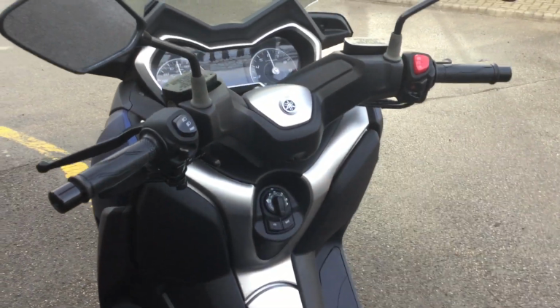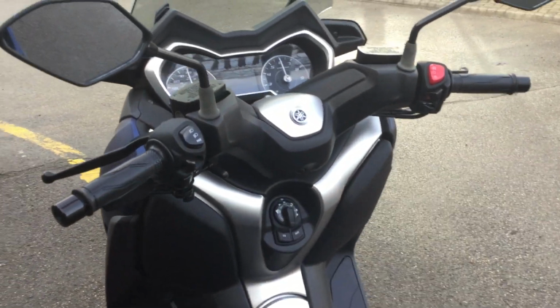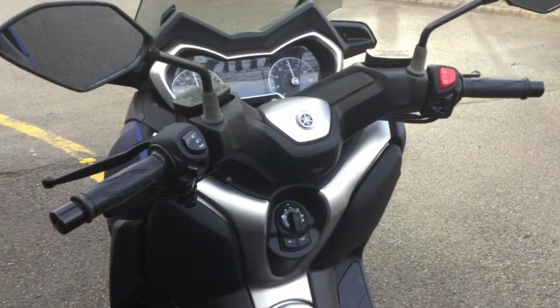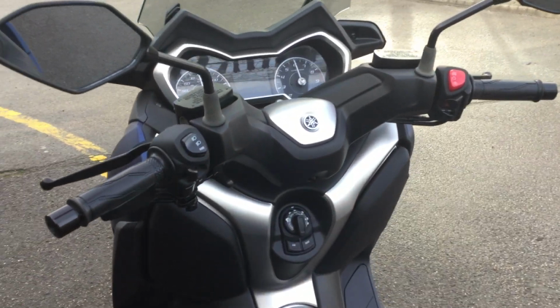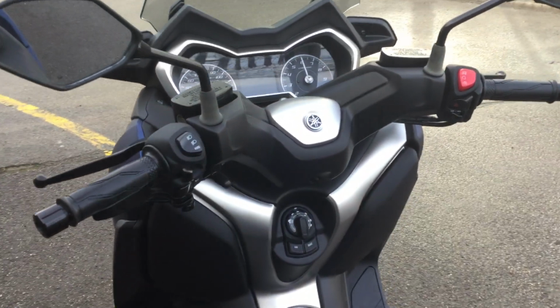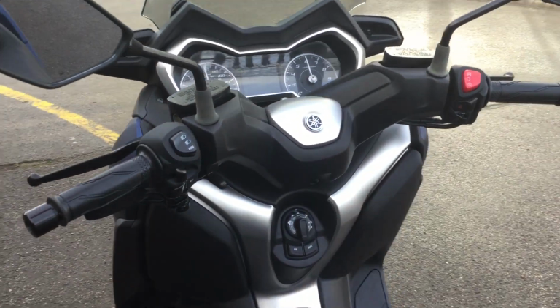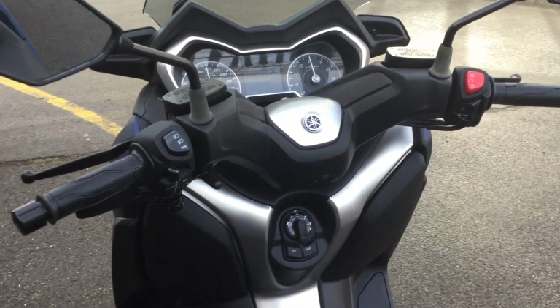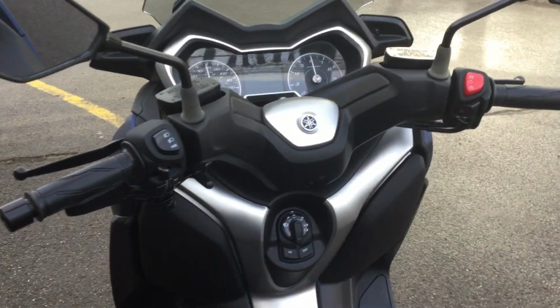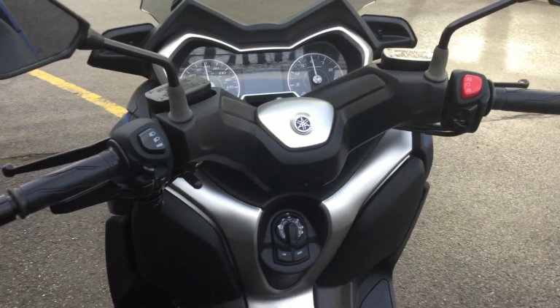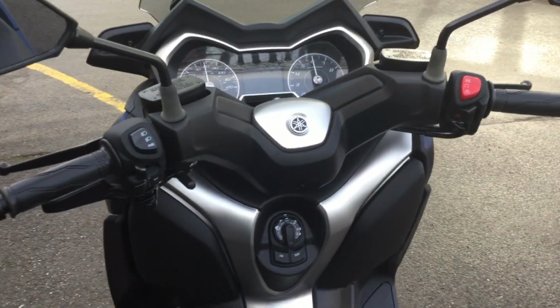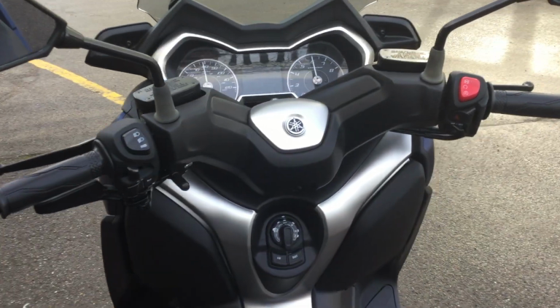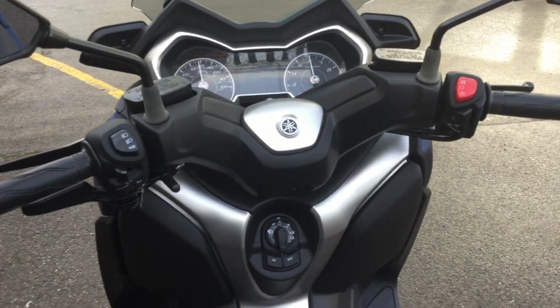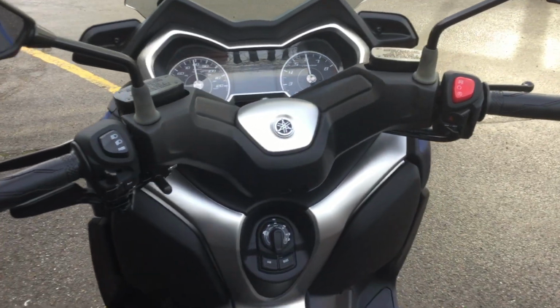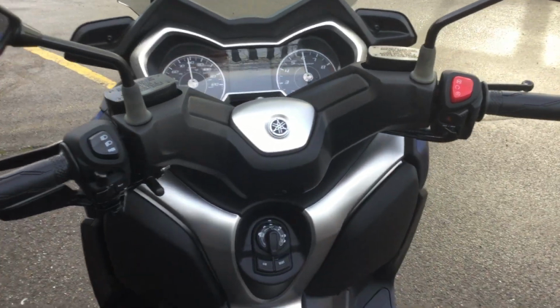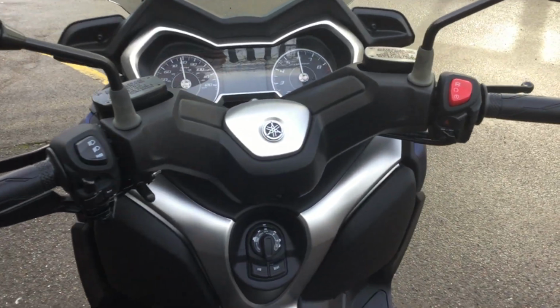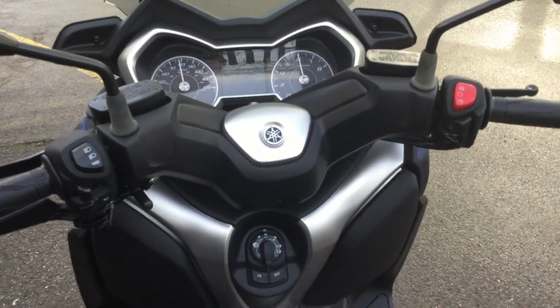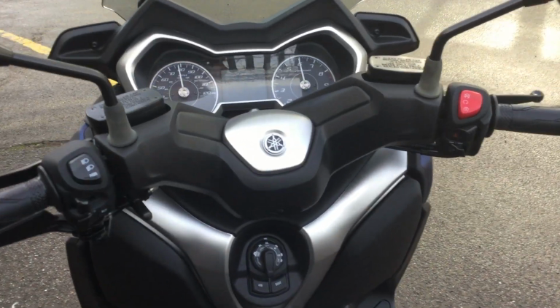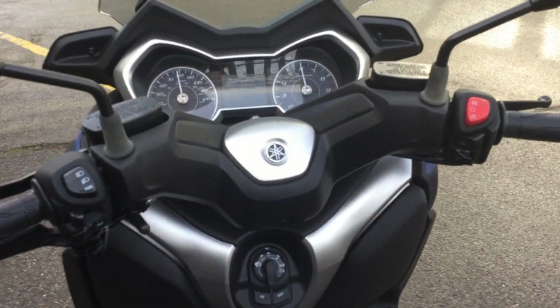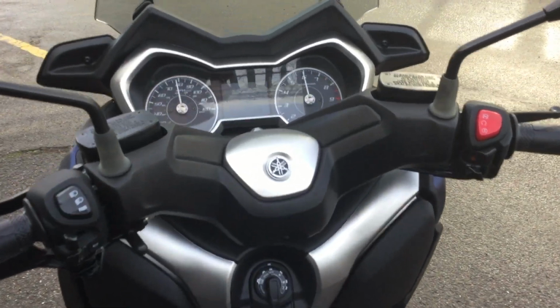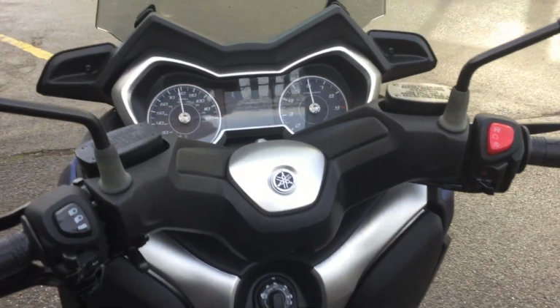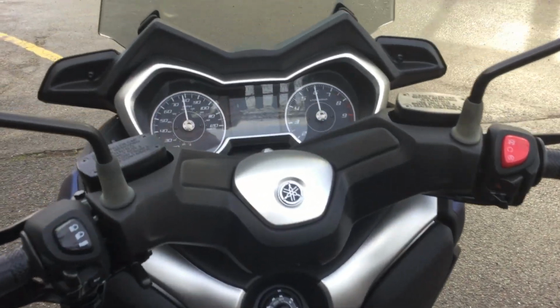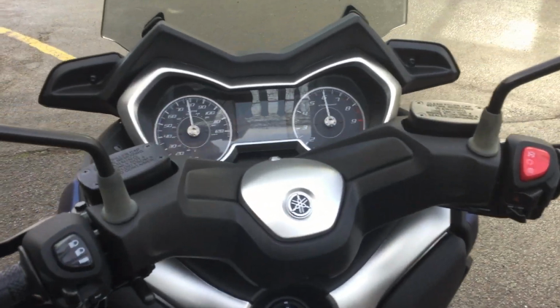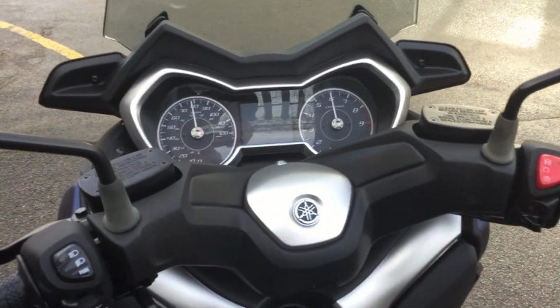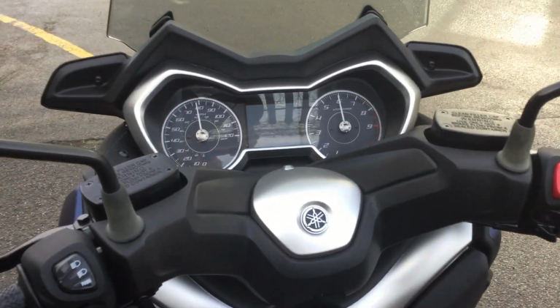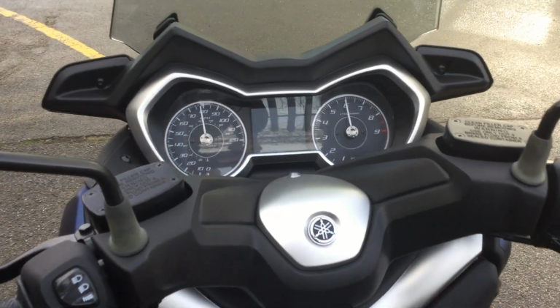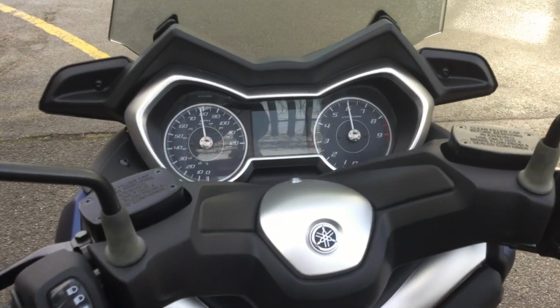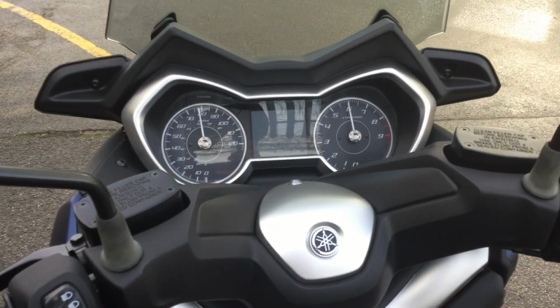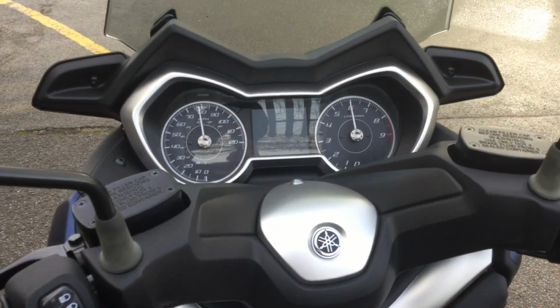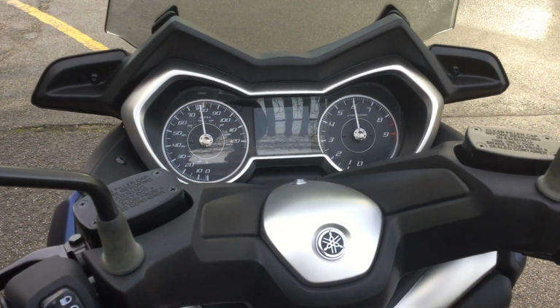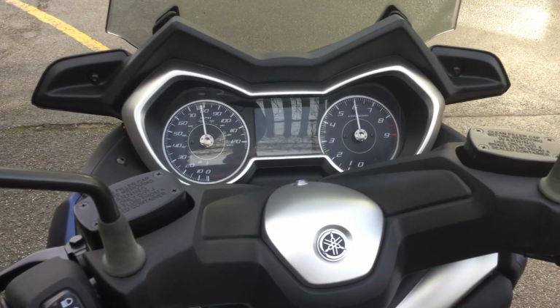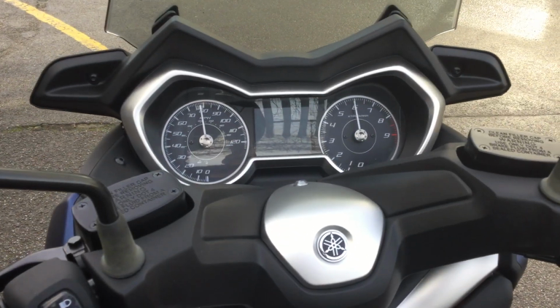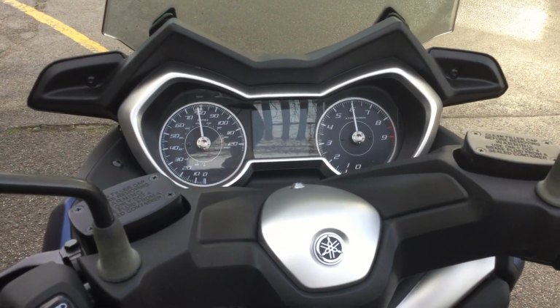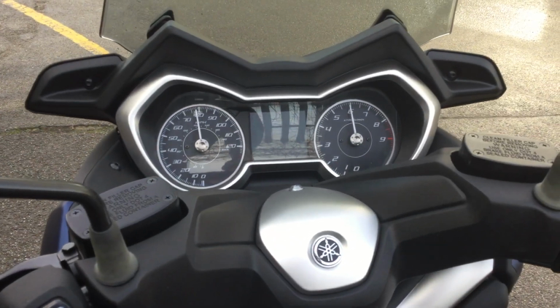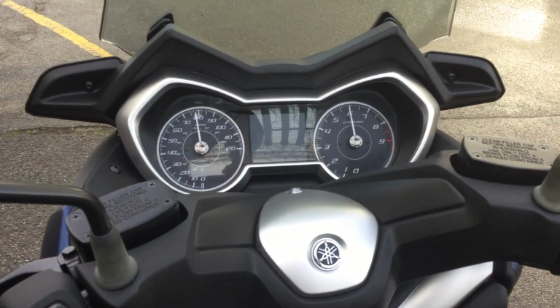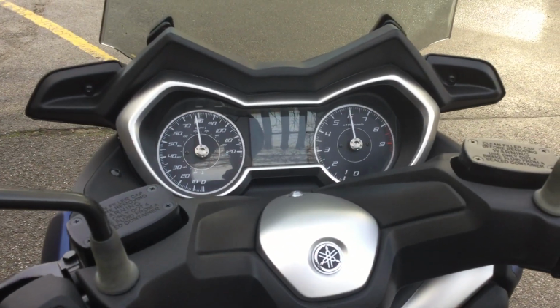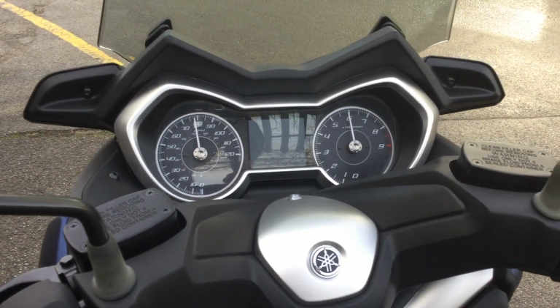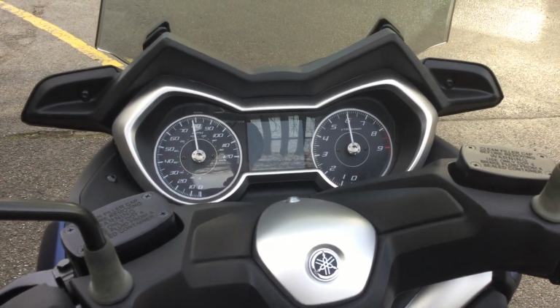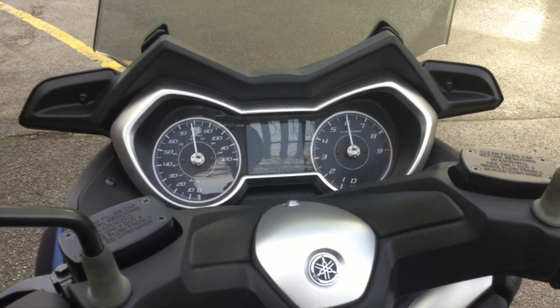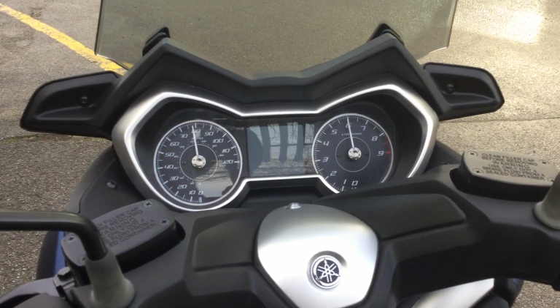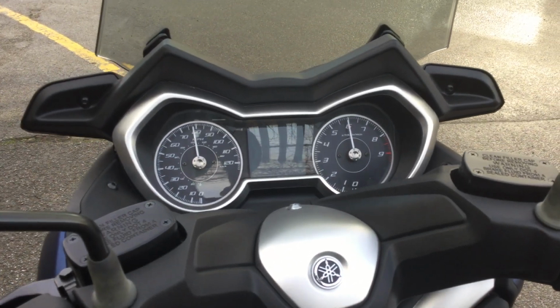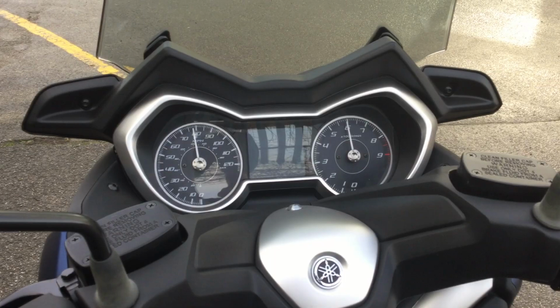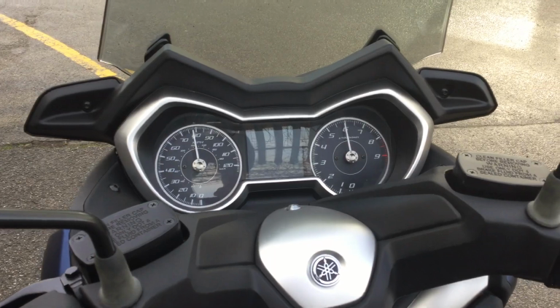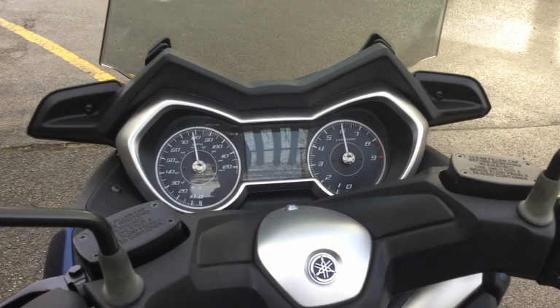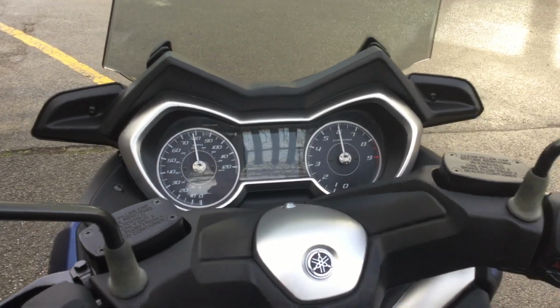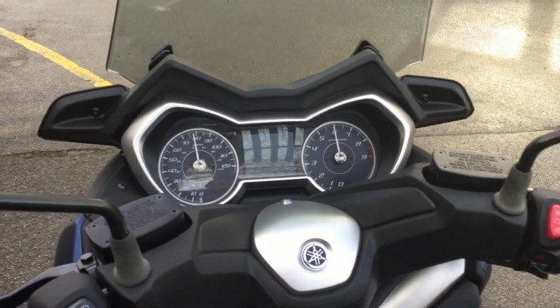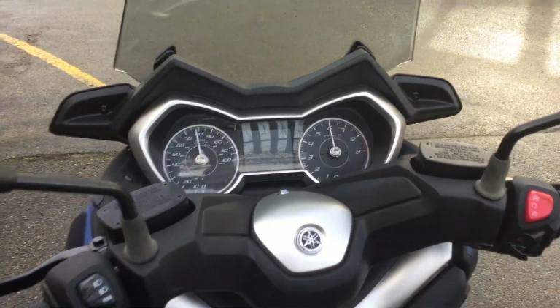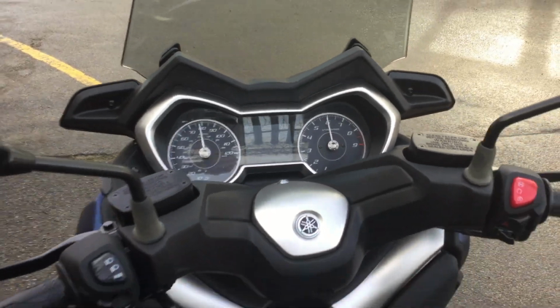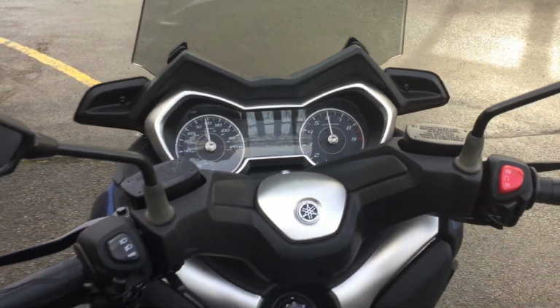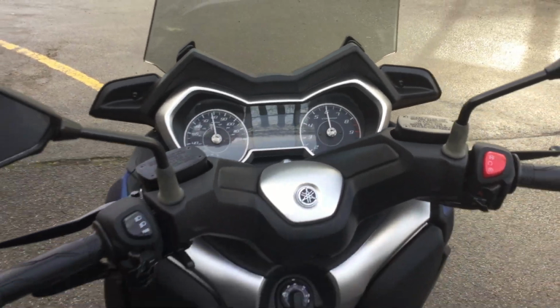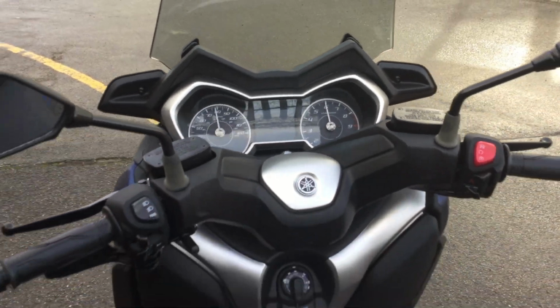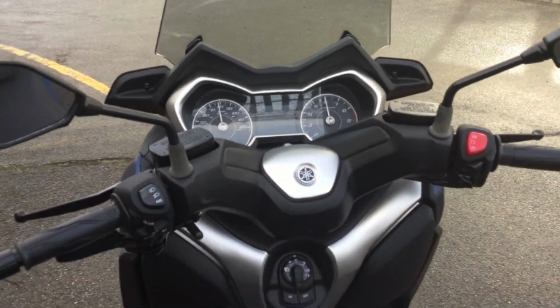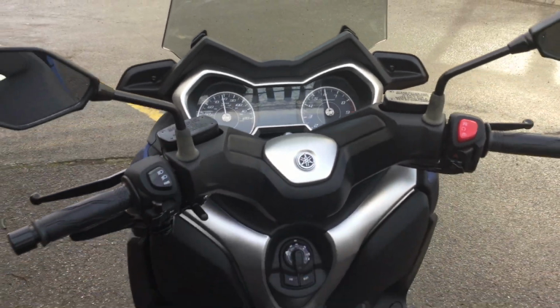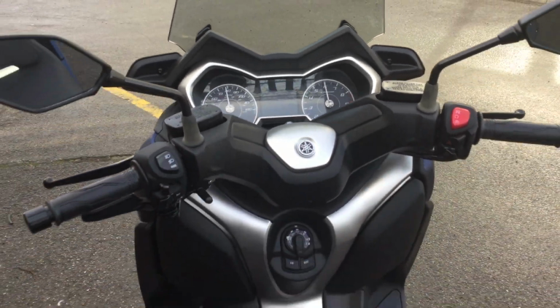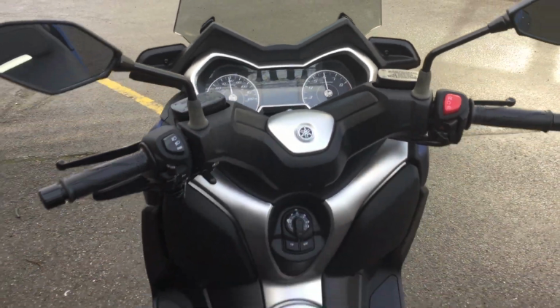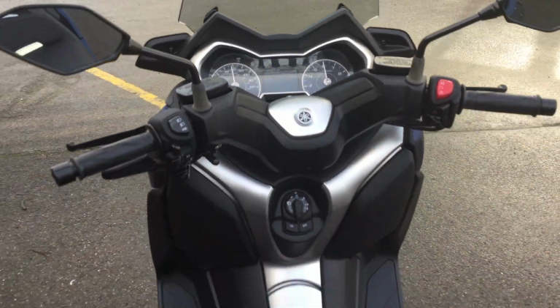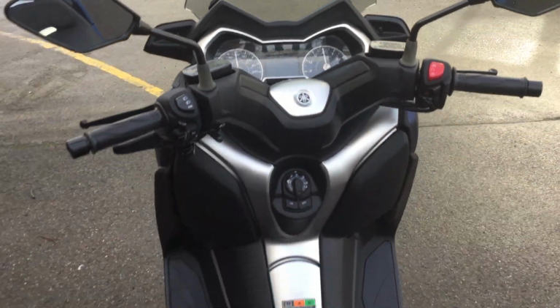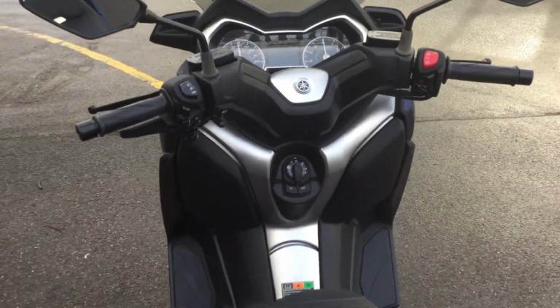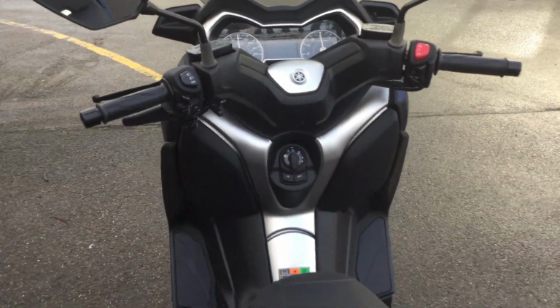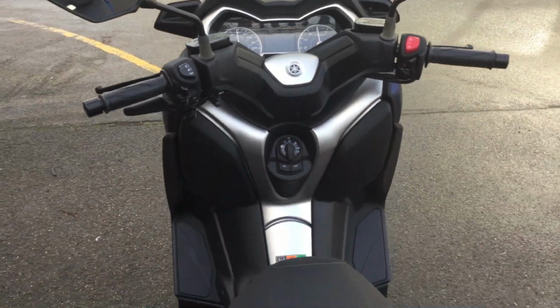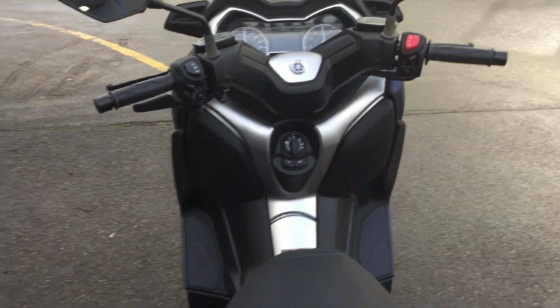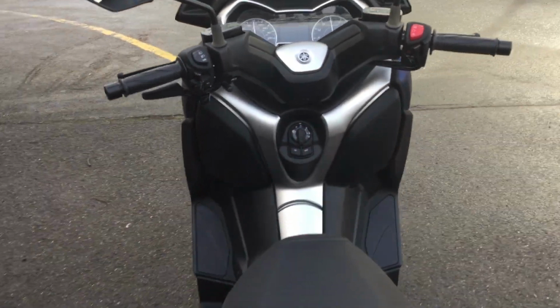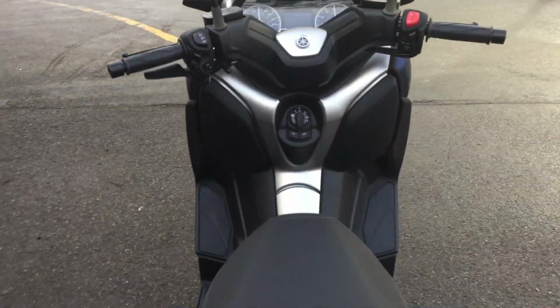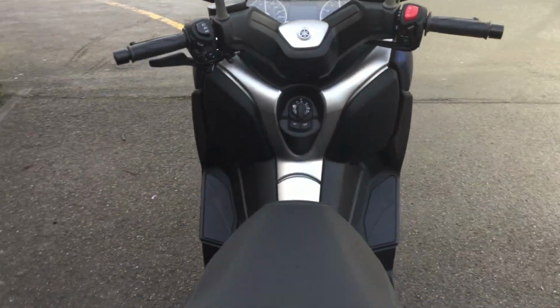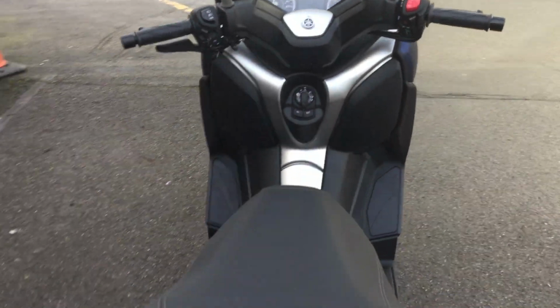As with all scooters it does have a handbrake, and there is the rider view — a very nice and attractive dashboard.